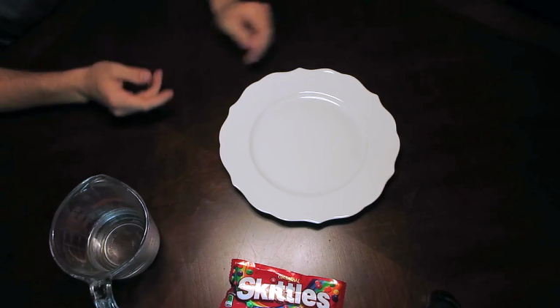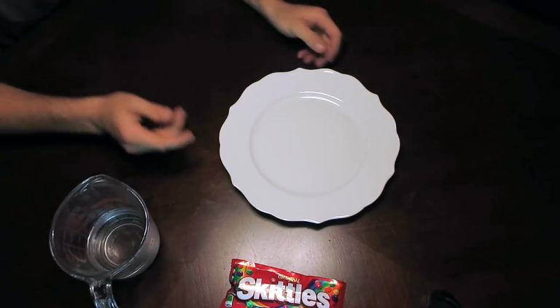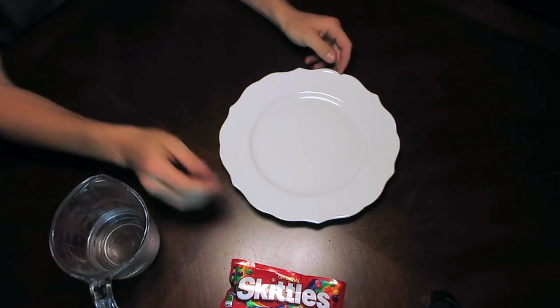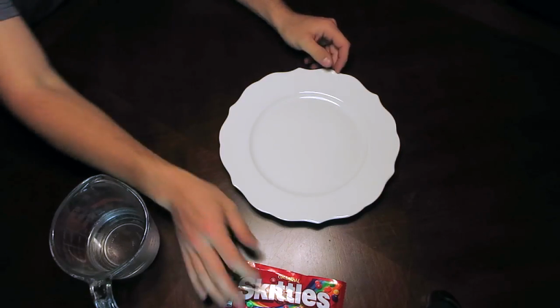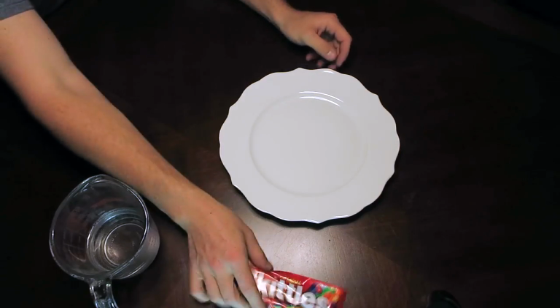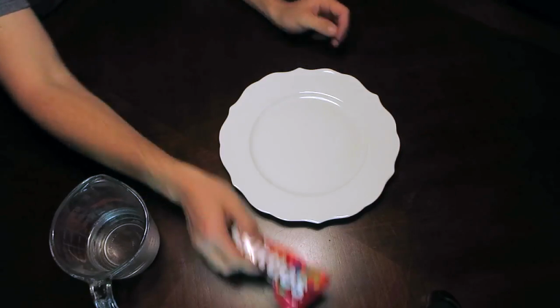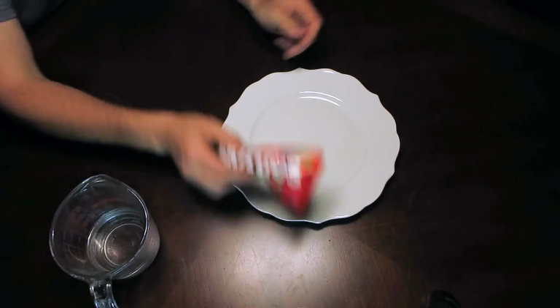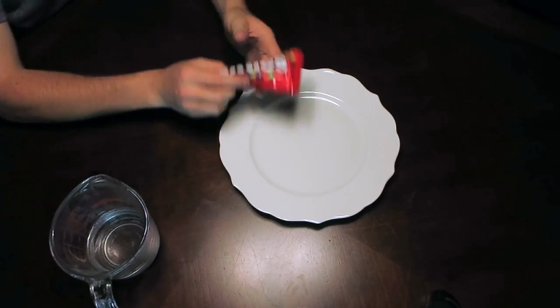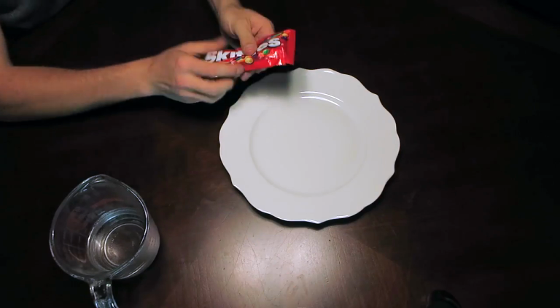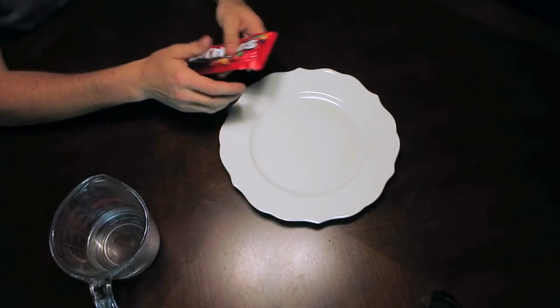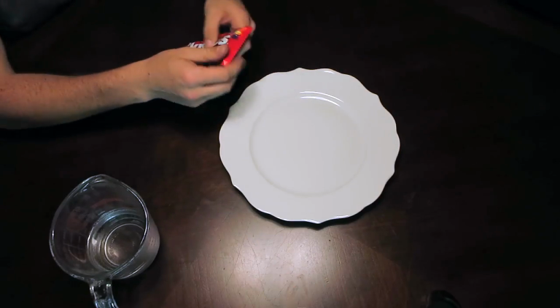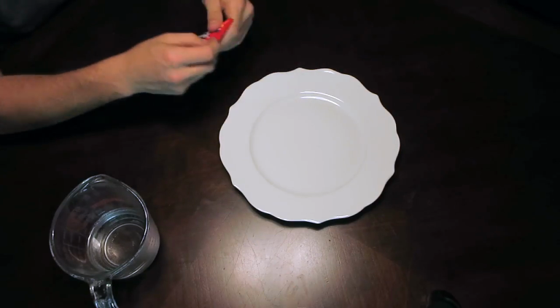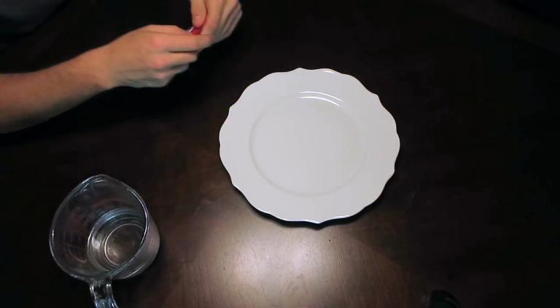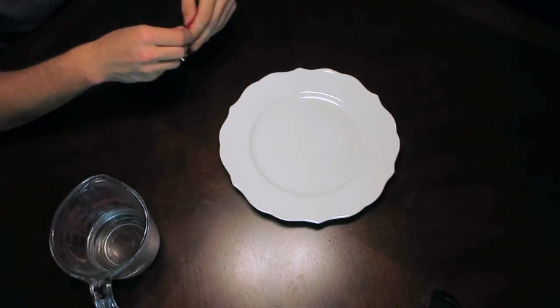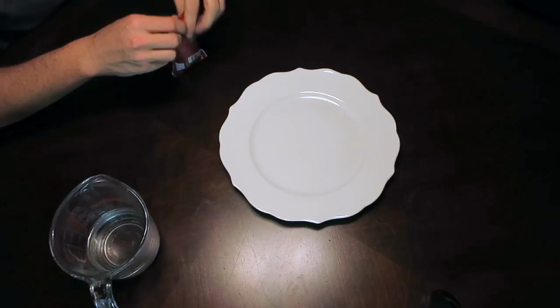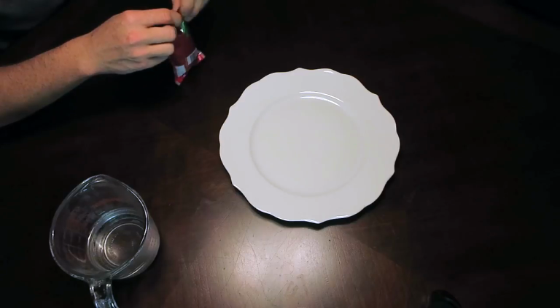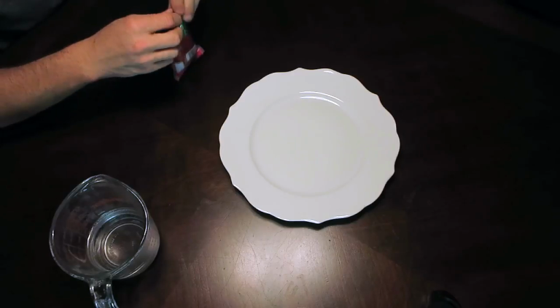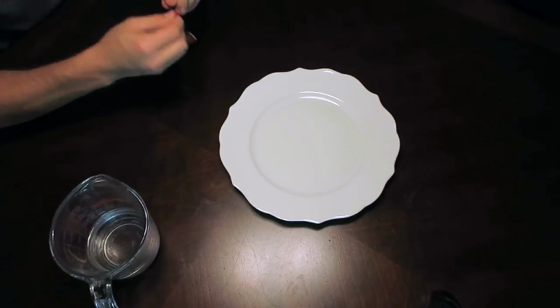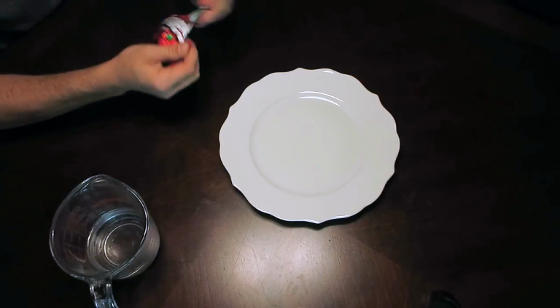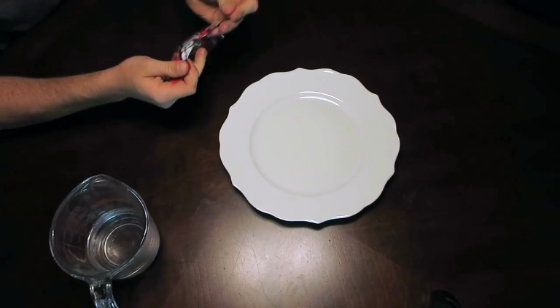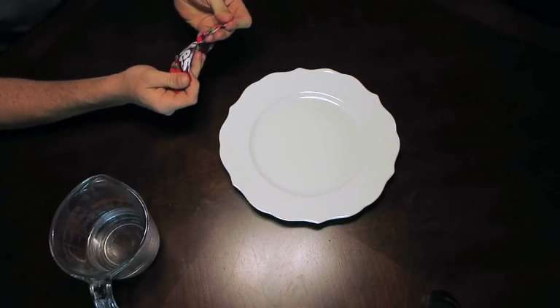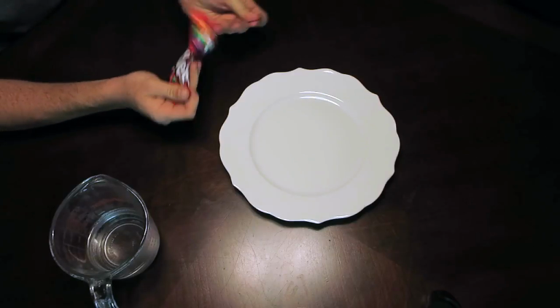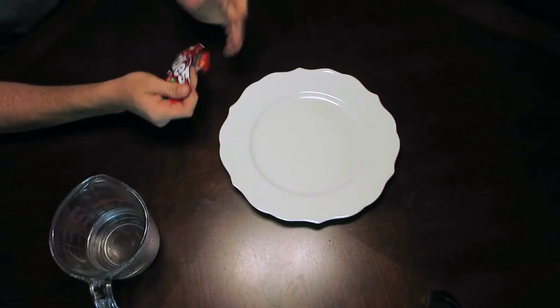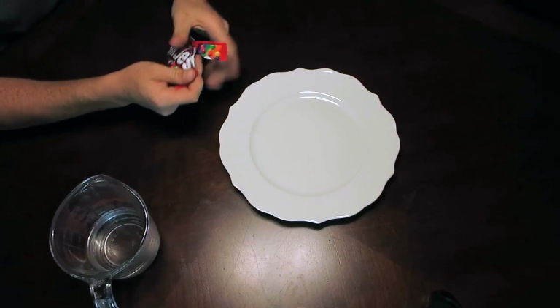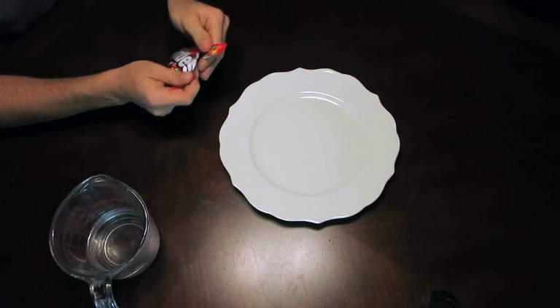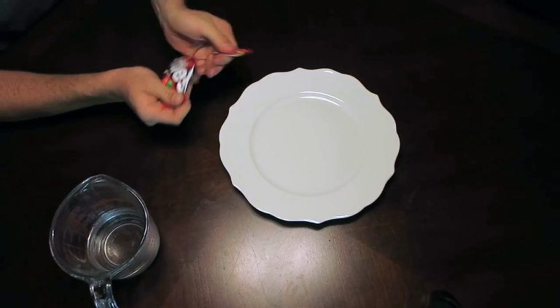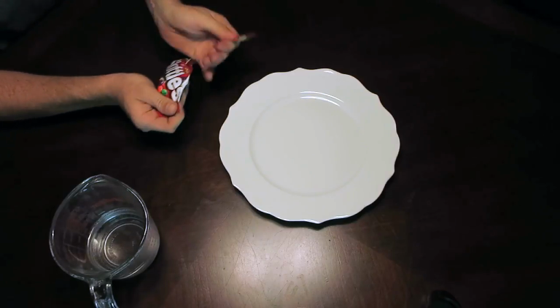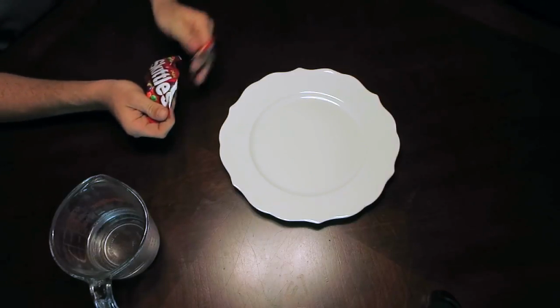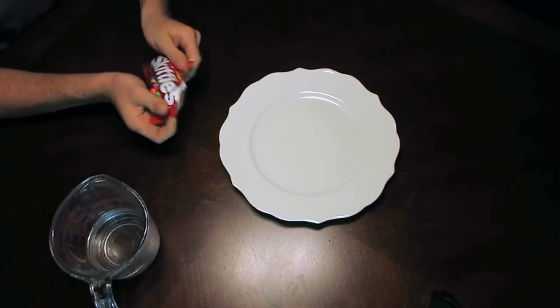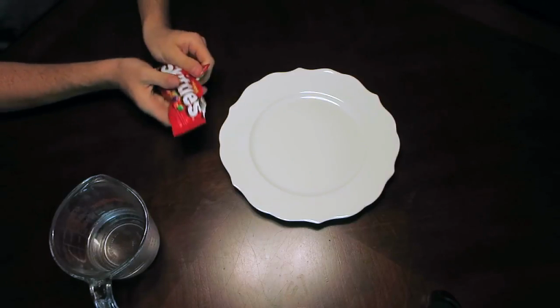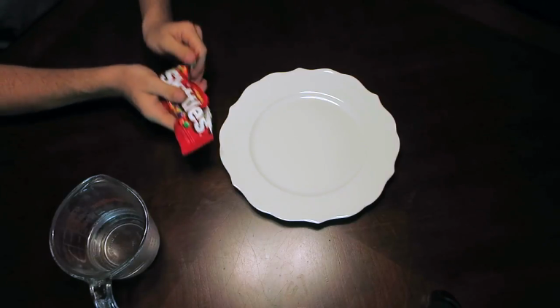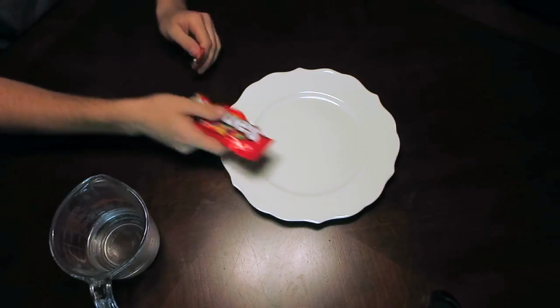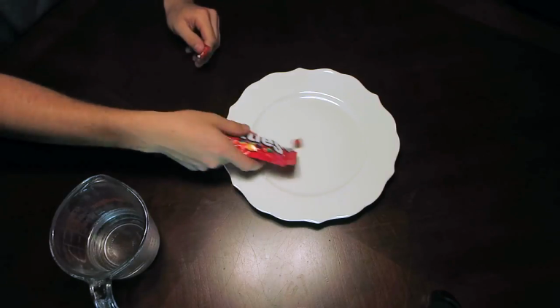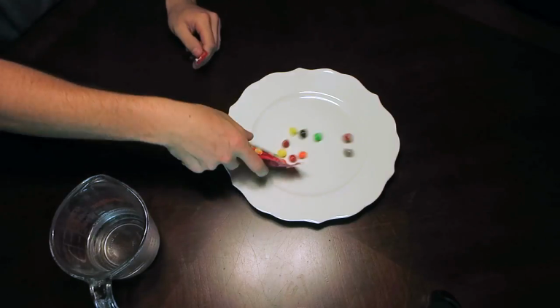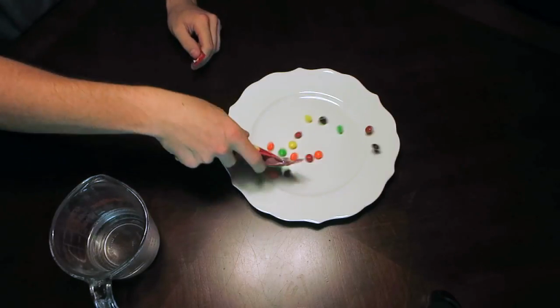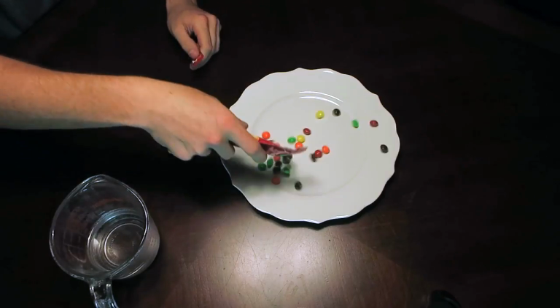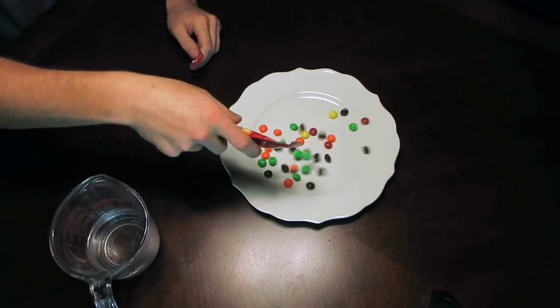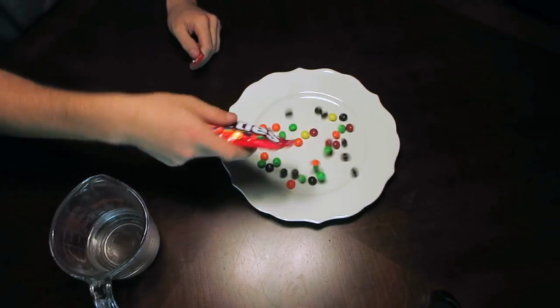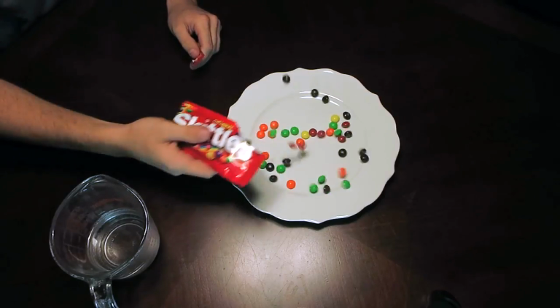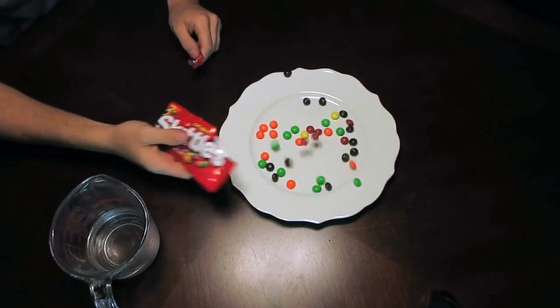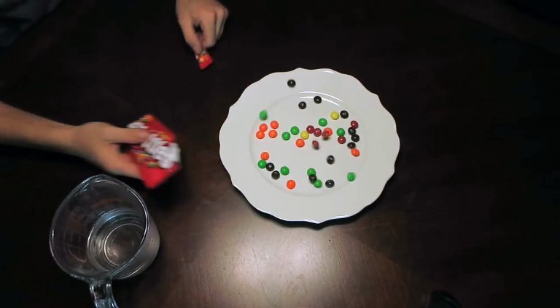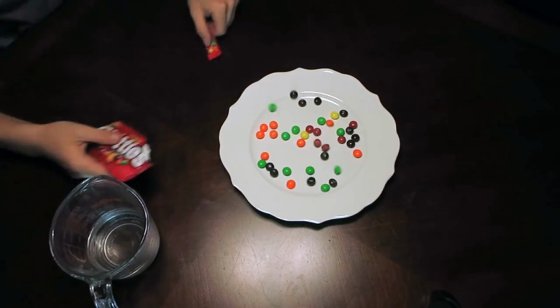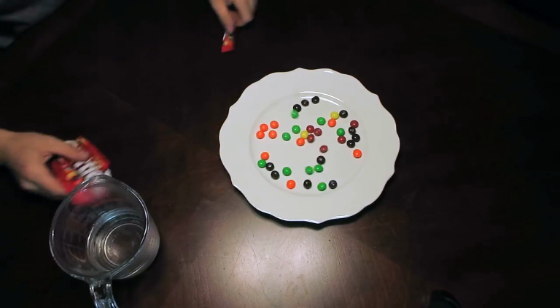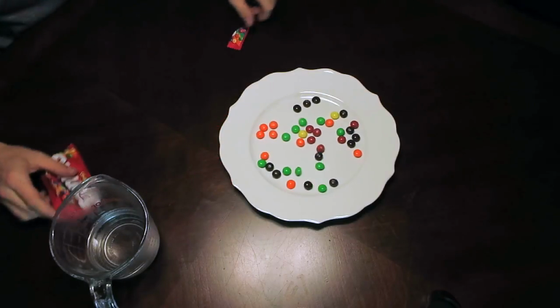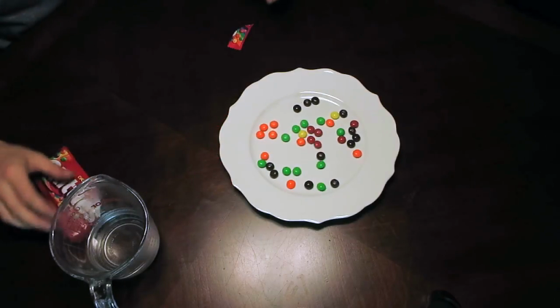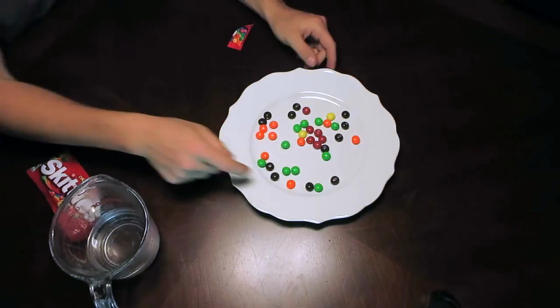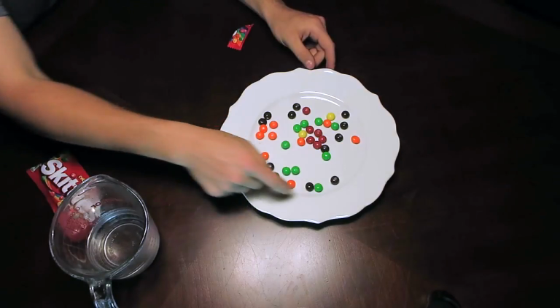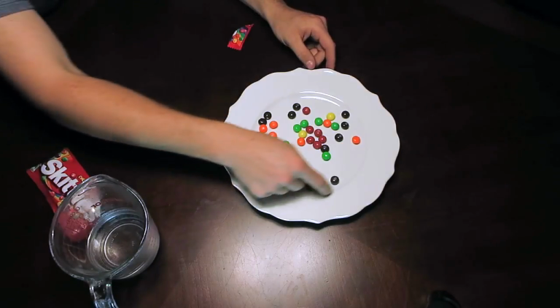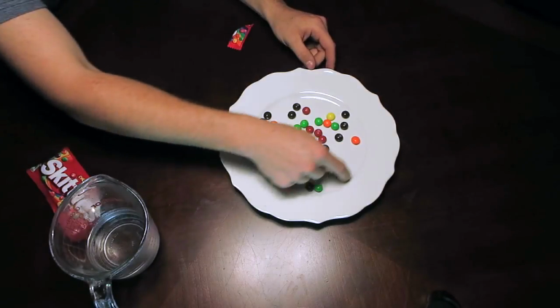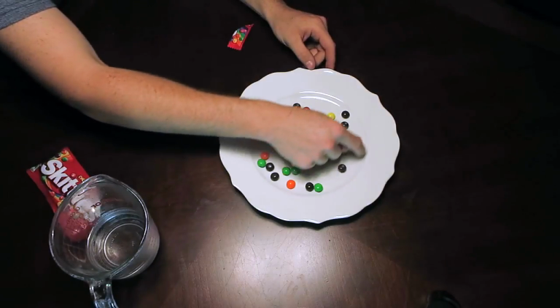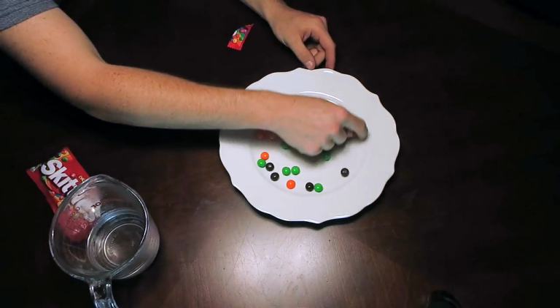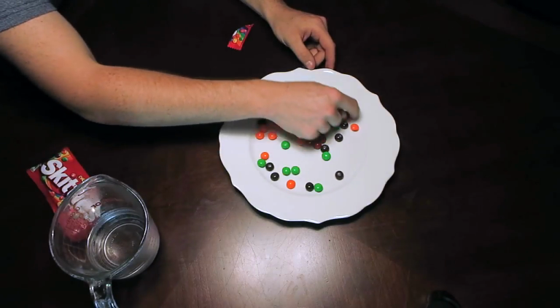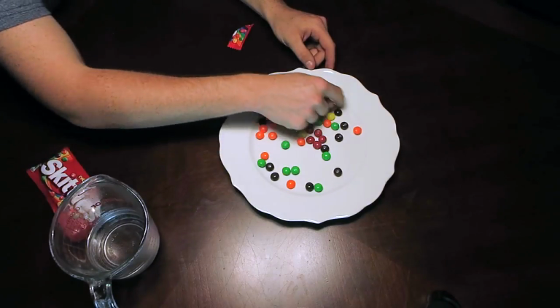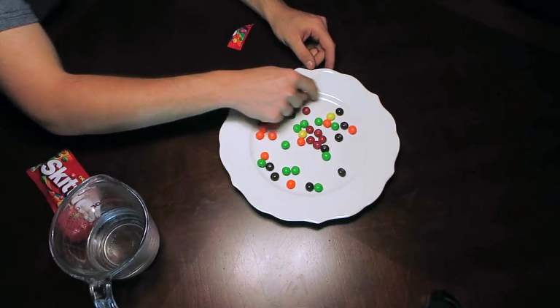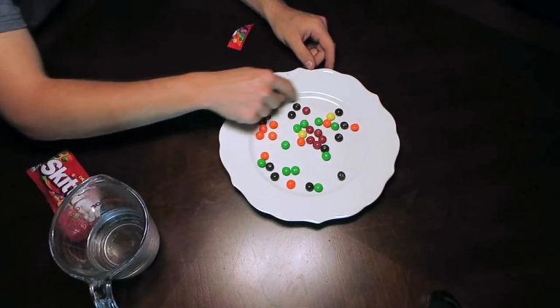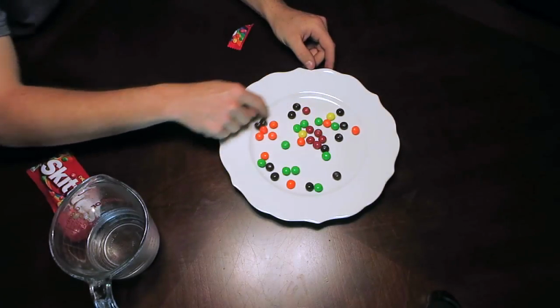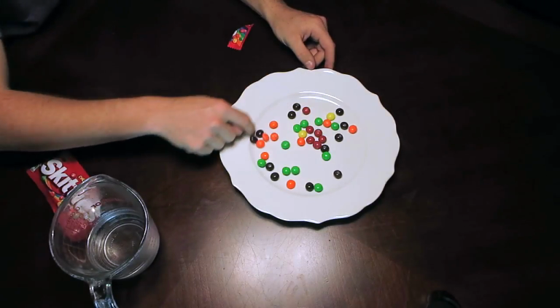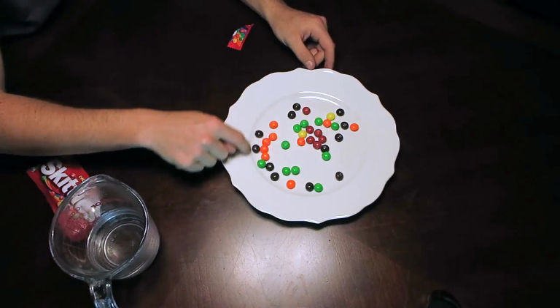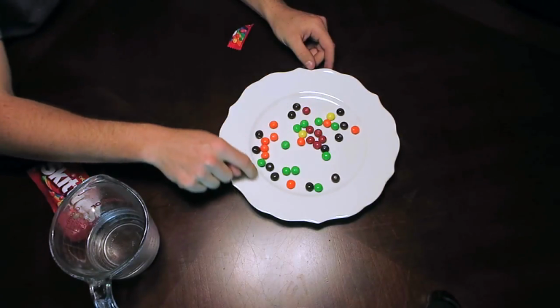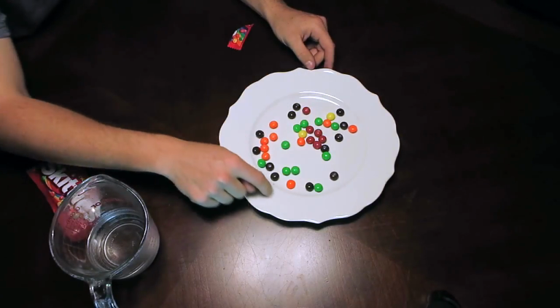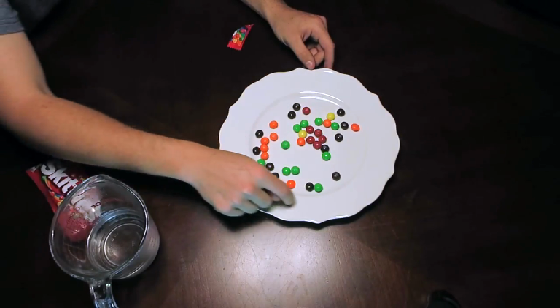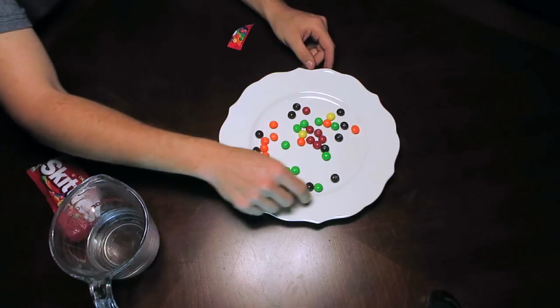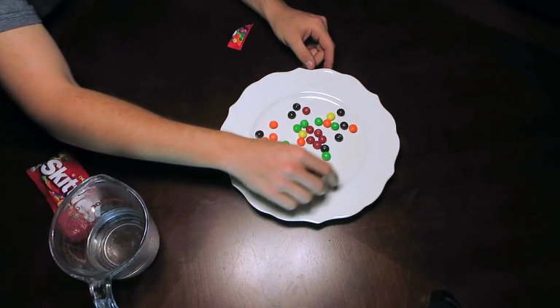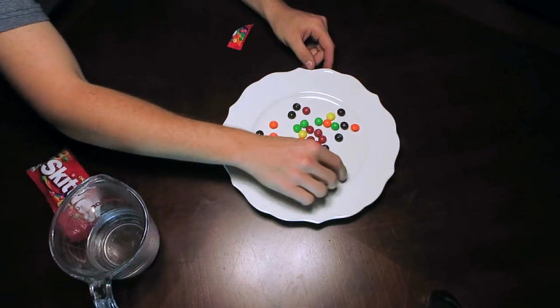Alright, so now we're gonna take the Skittles and basically line the outside of the plate.